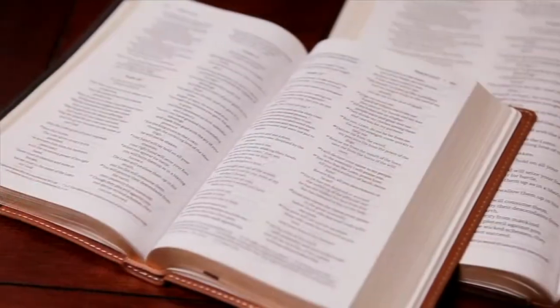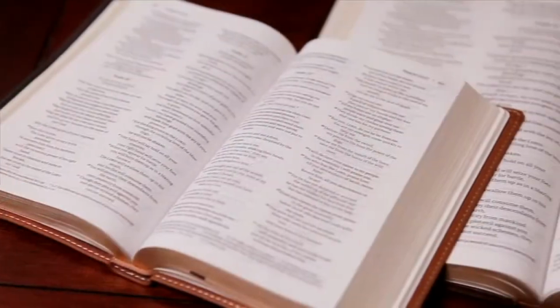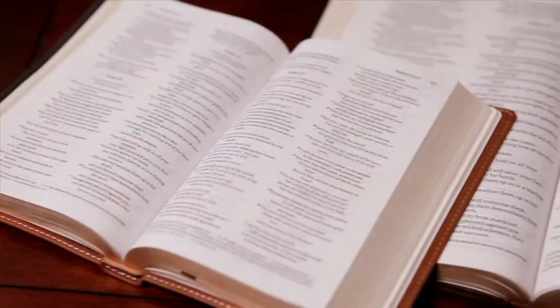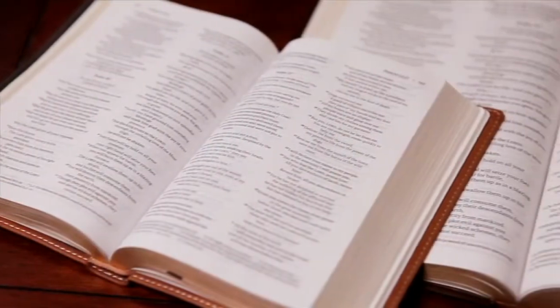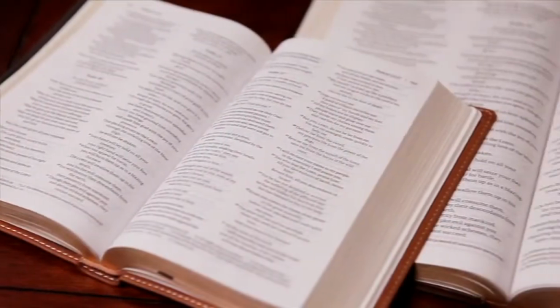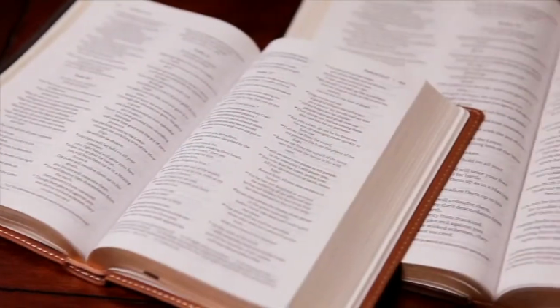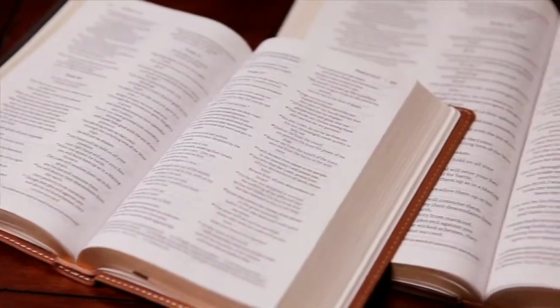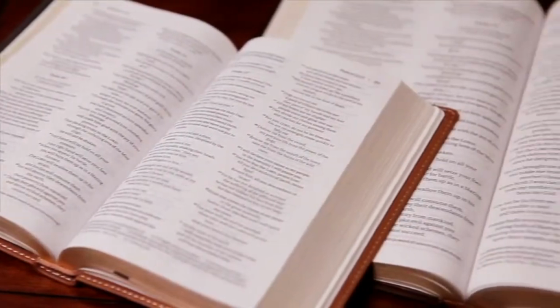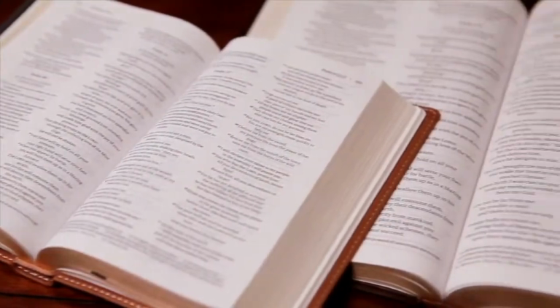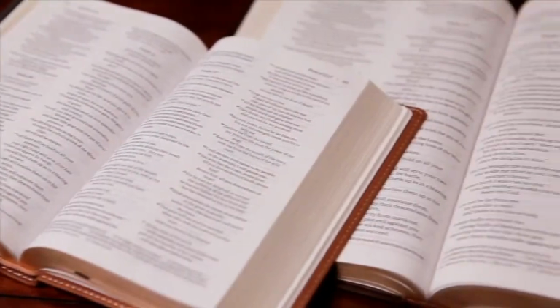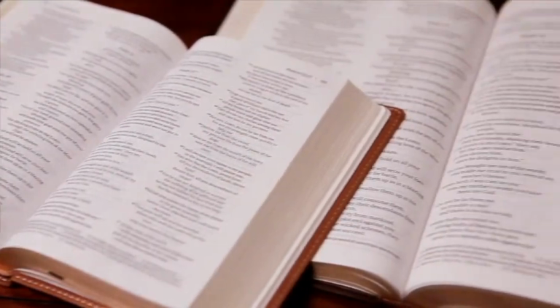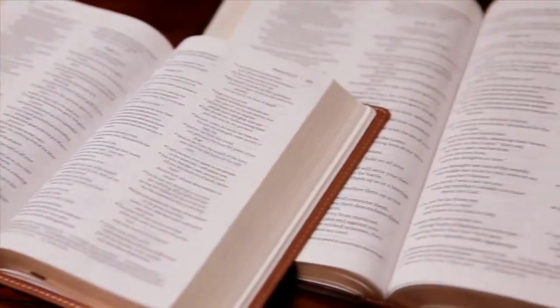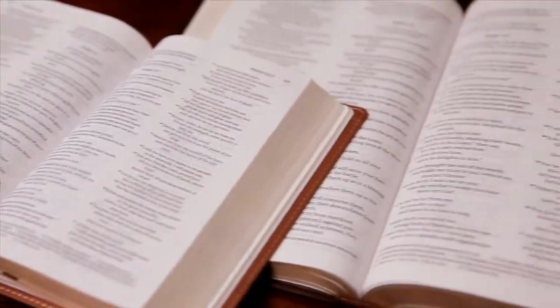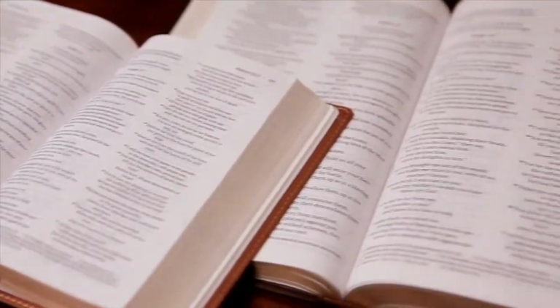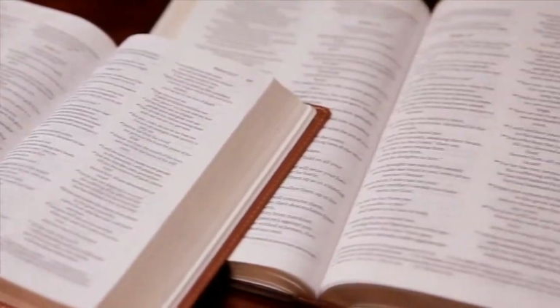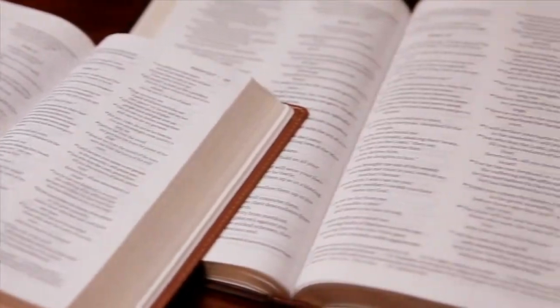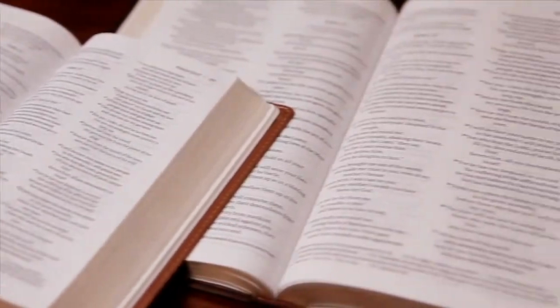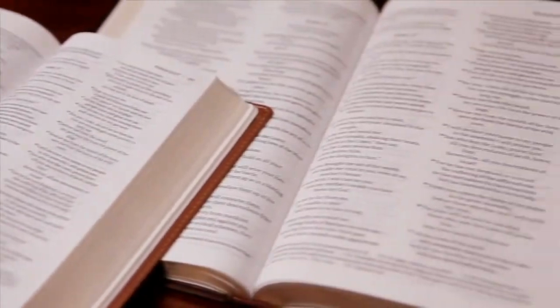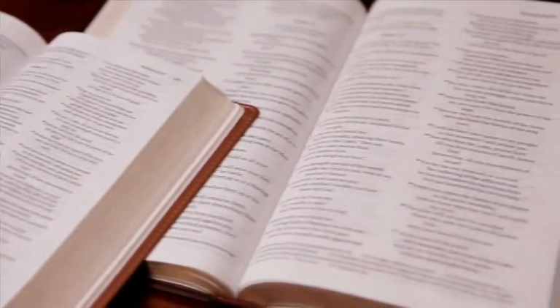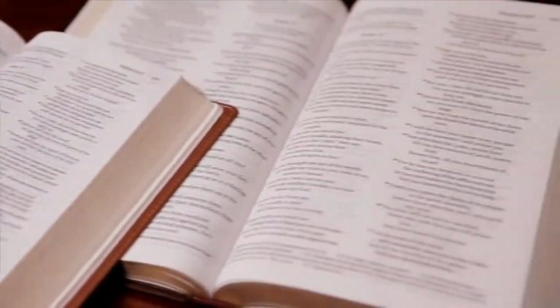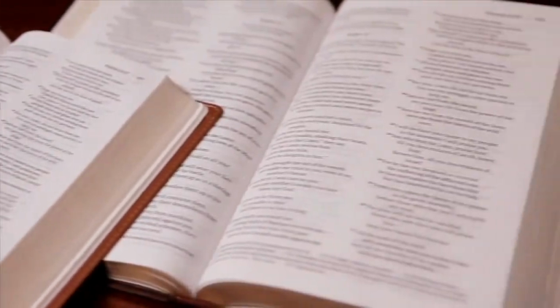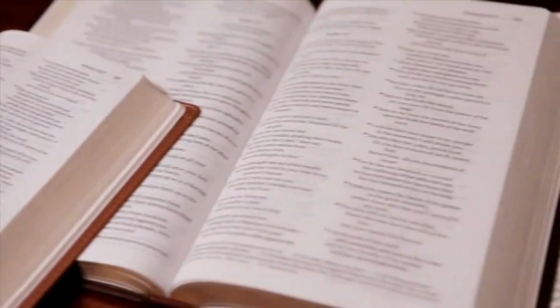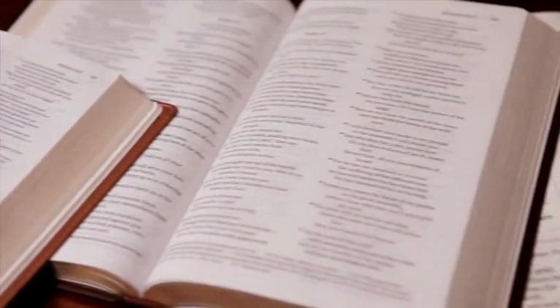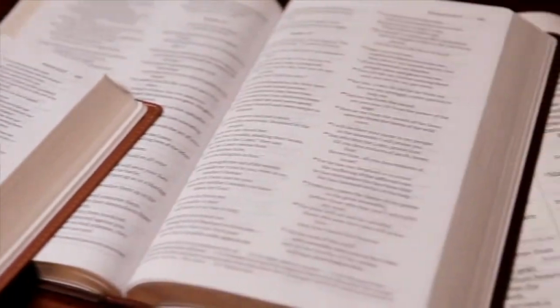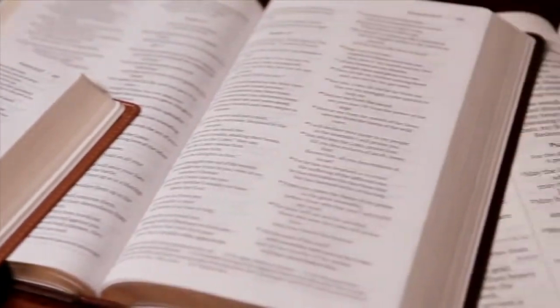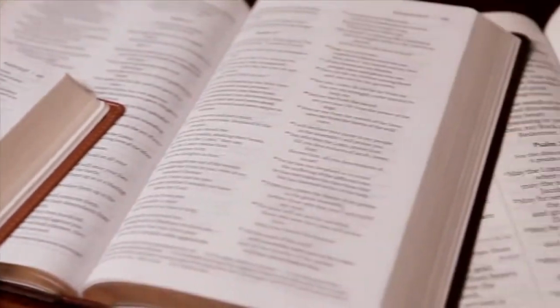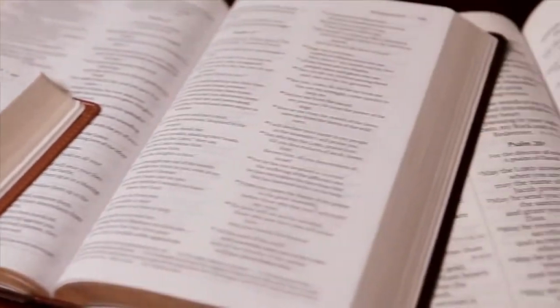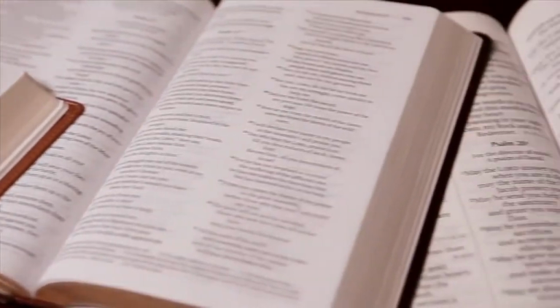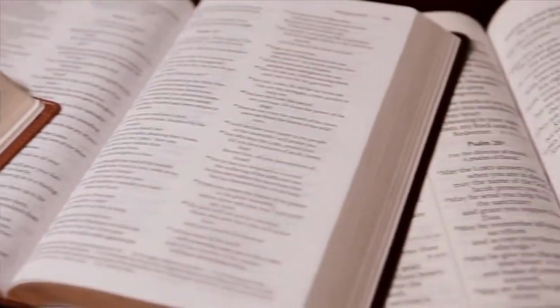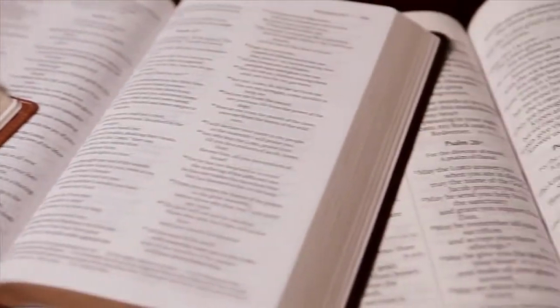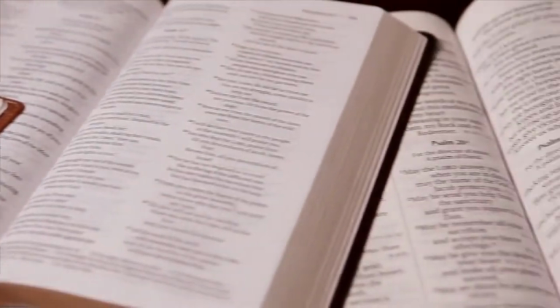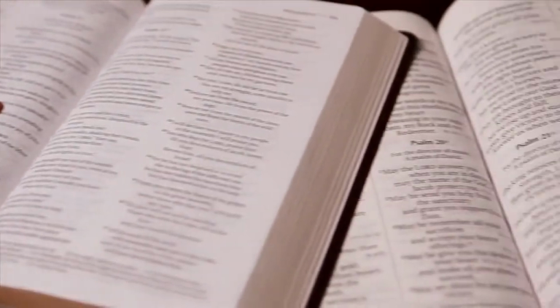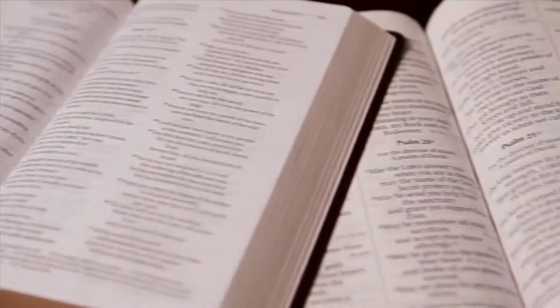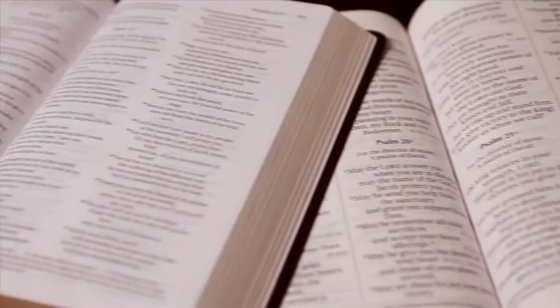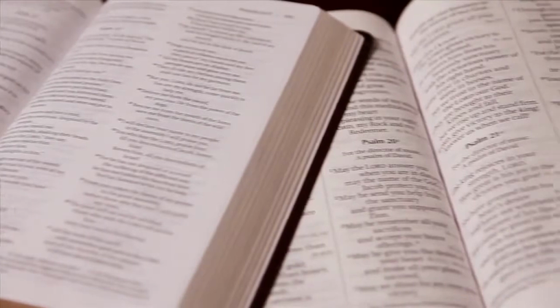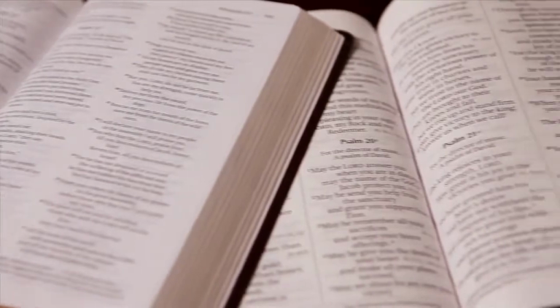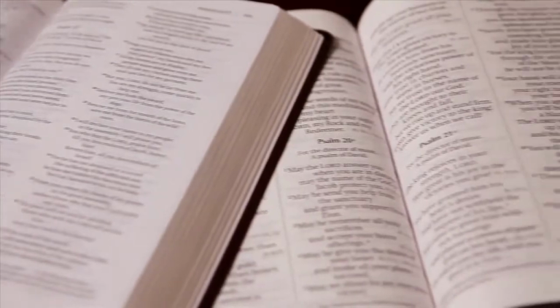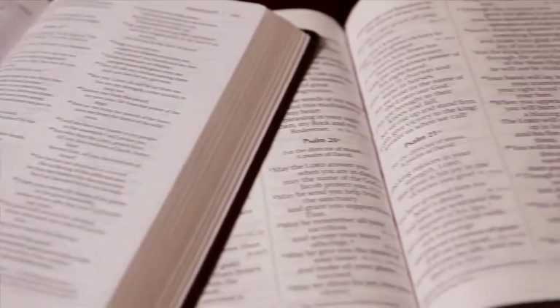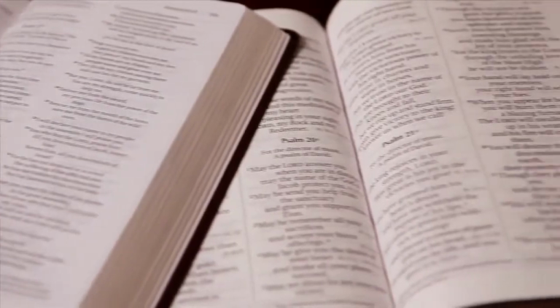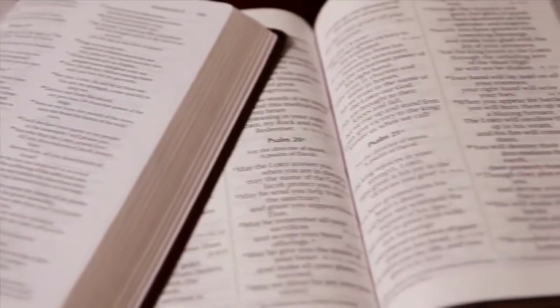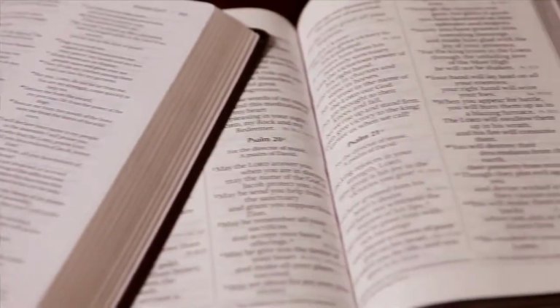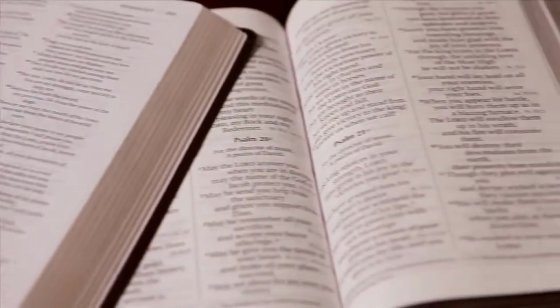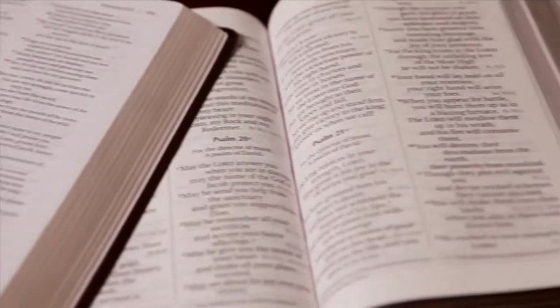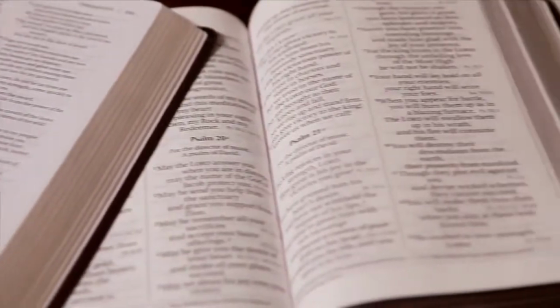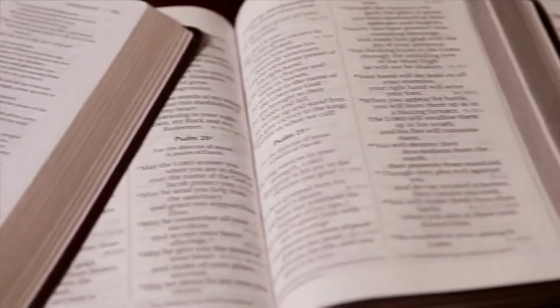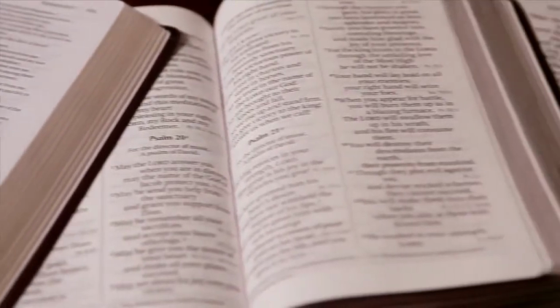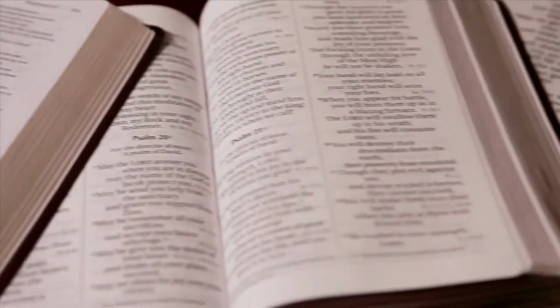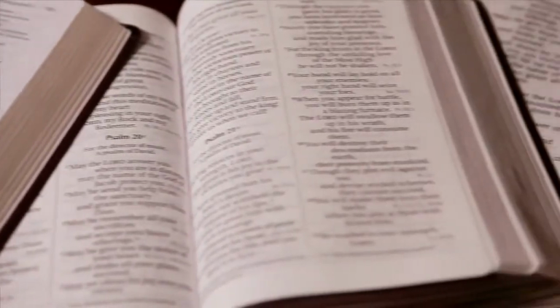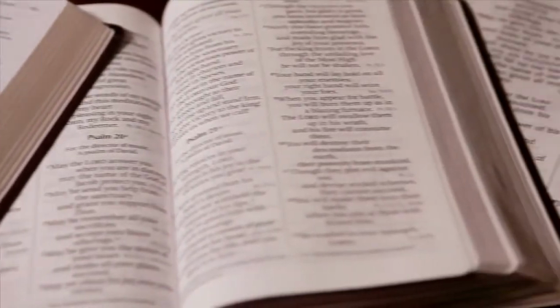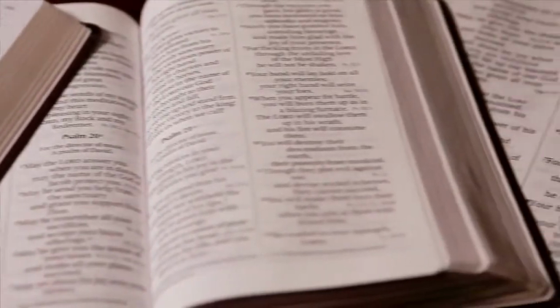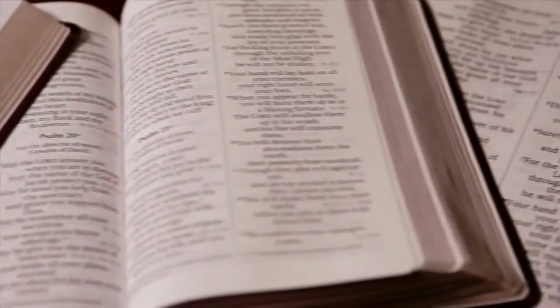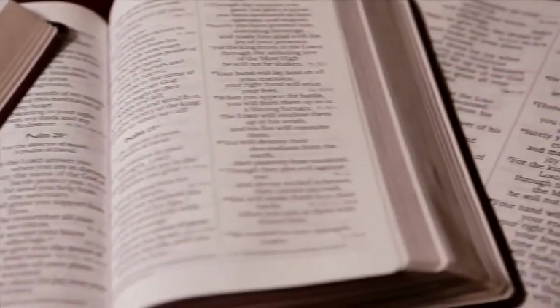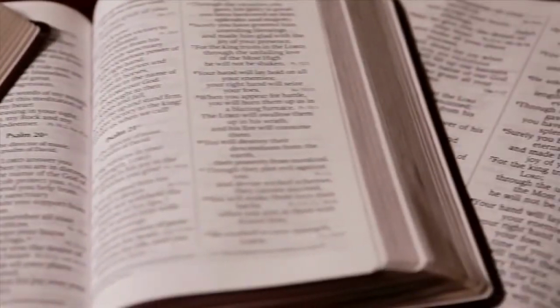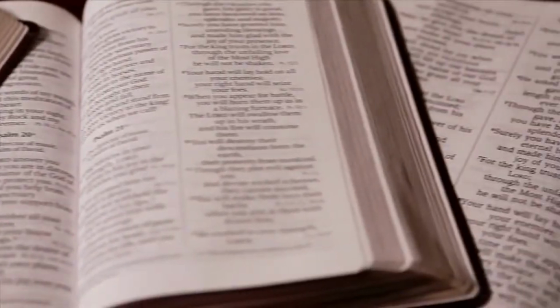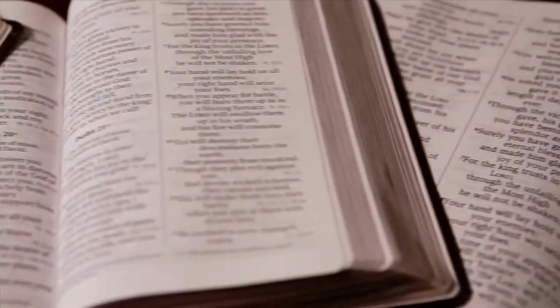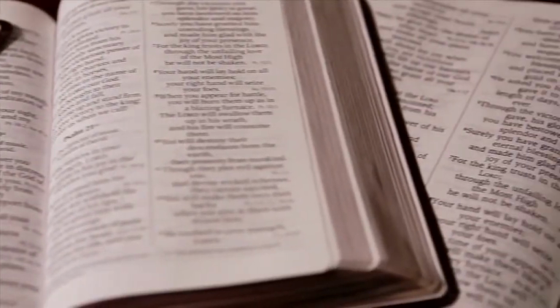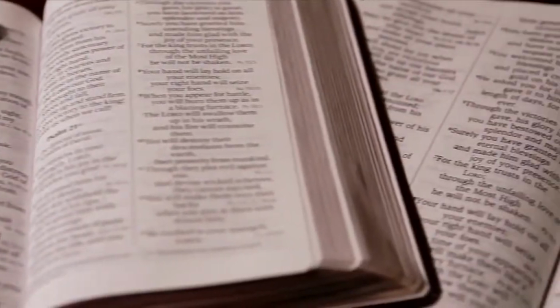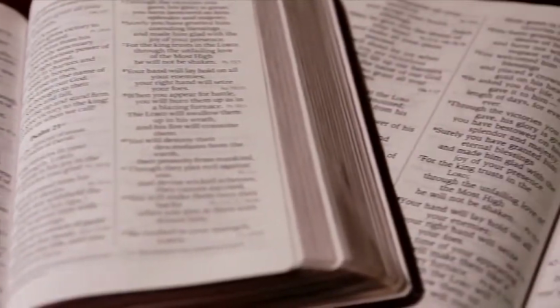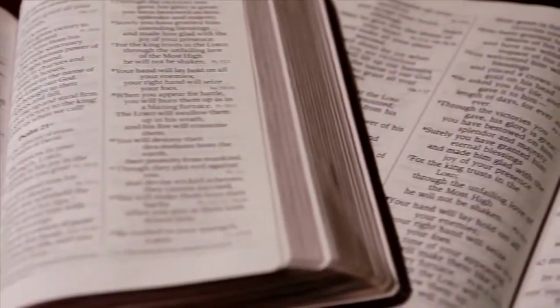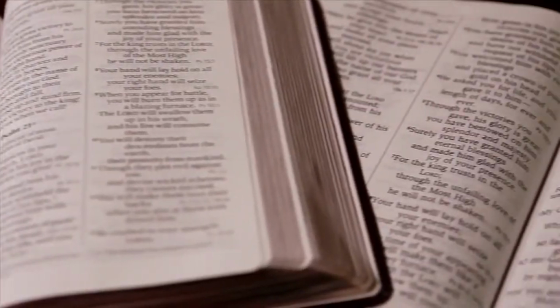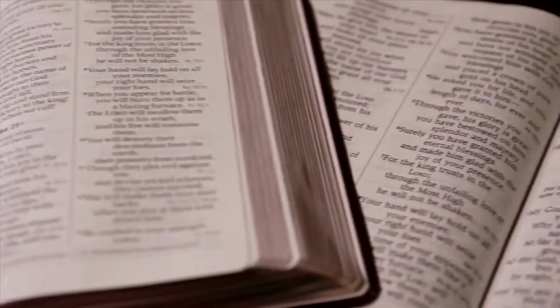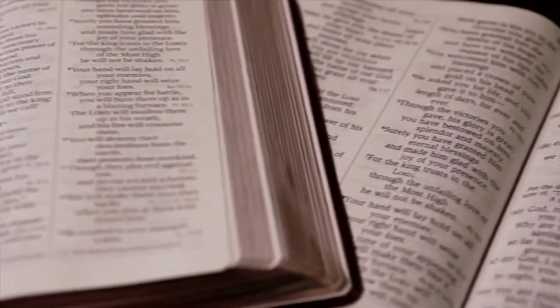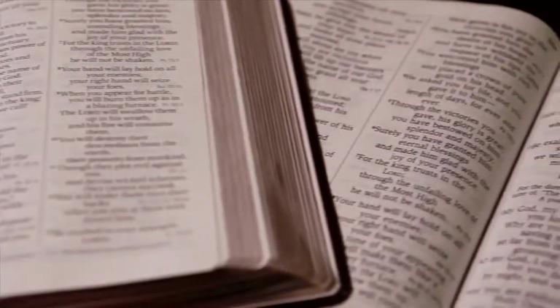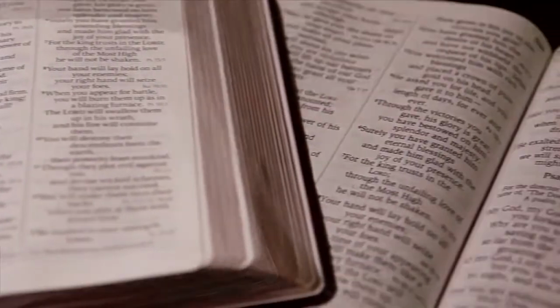Zondervan prints Bibles in four different type size categories: small, standard, large, and giant print.